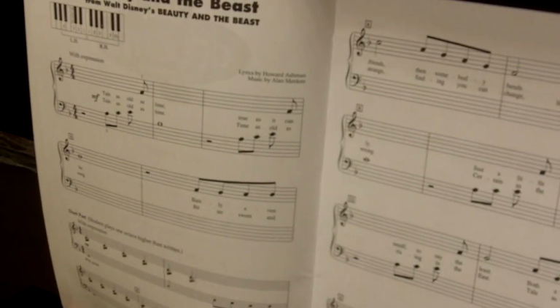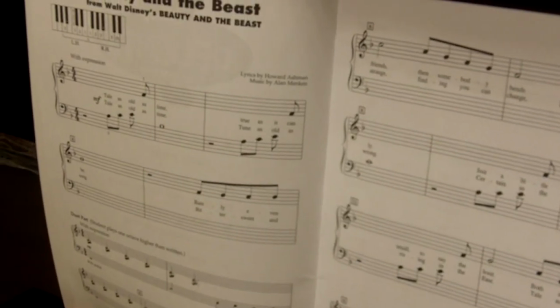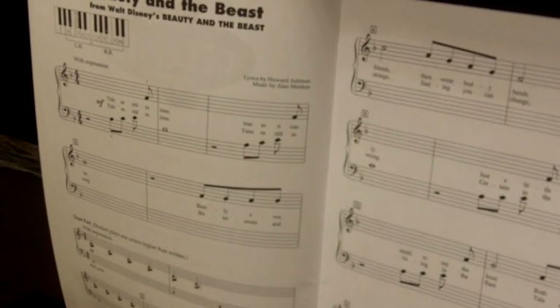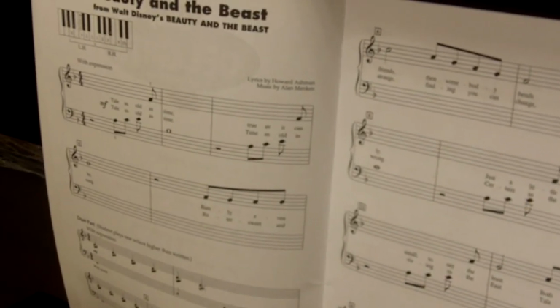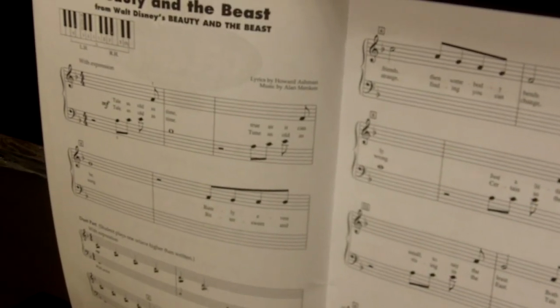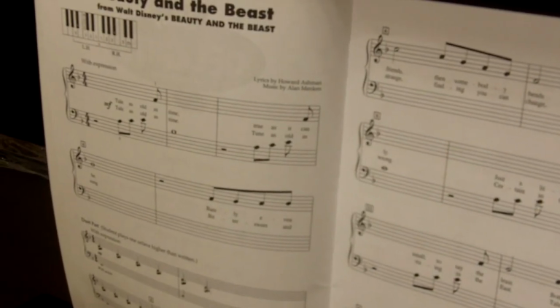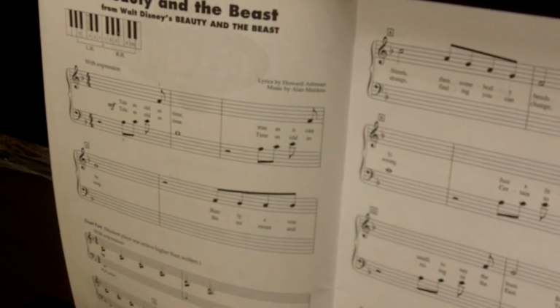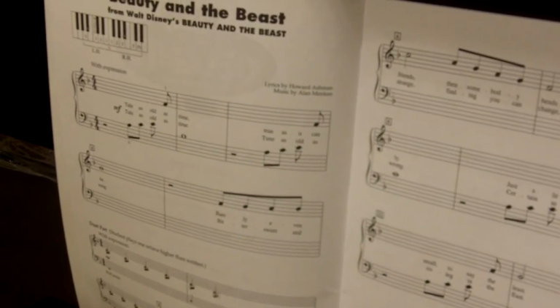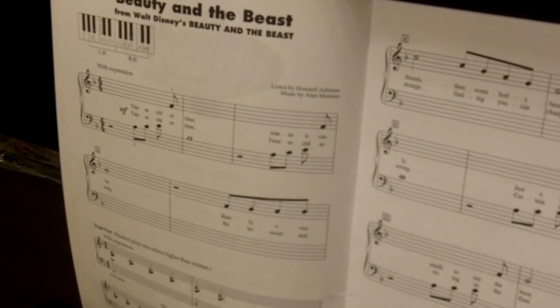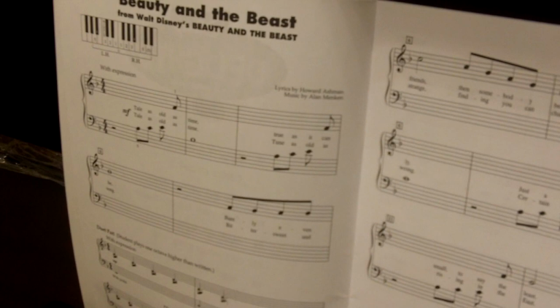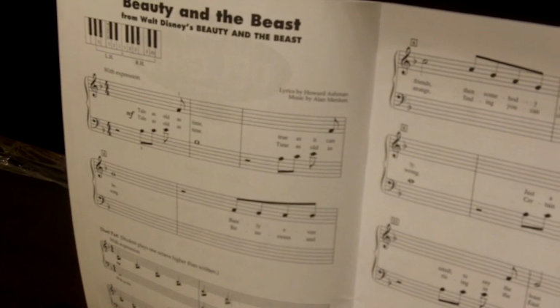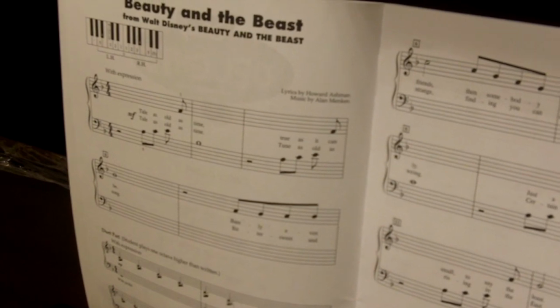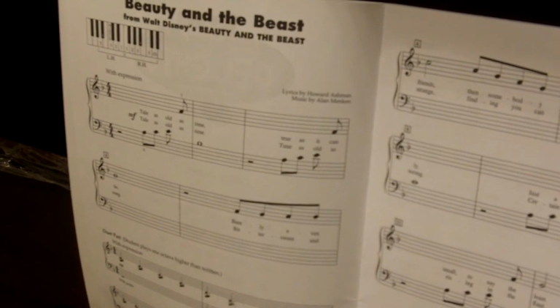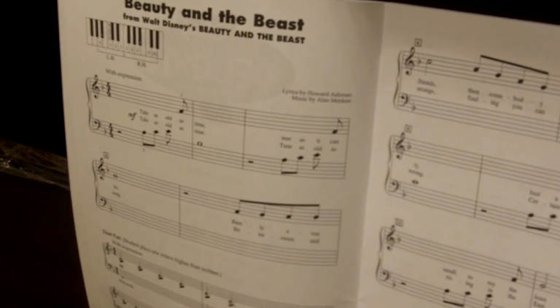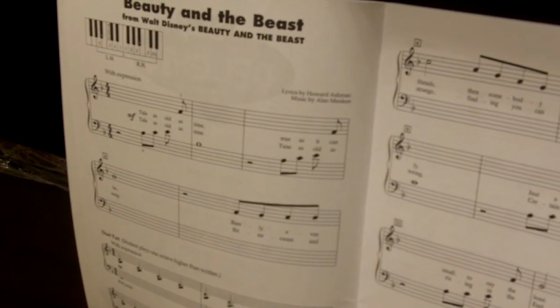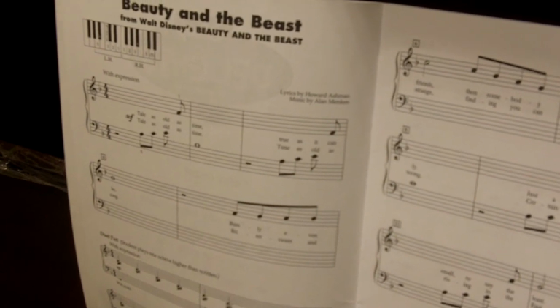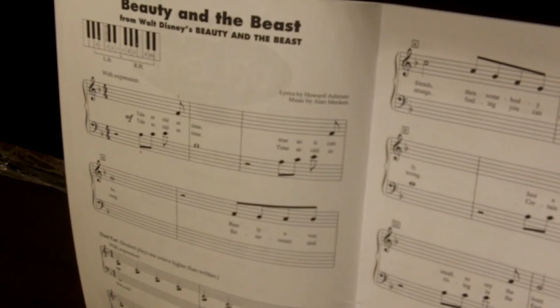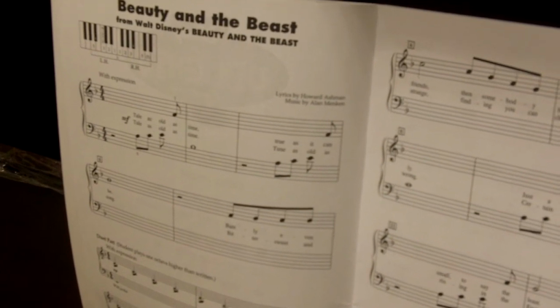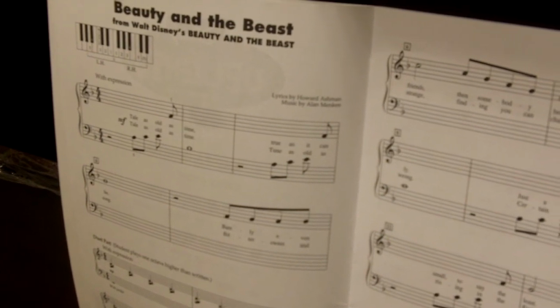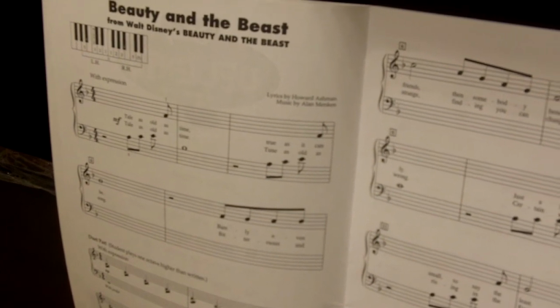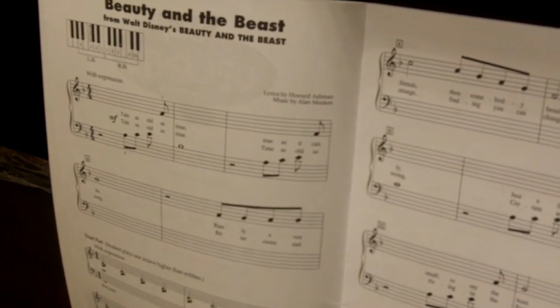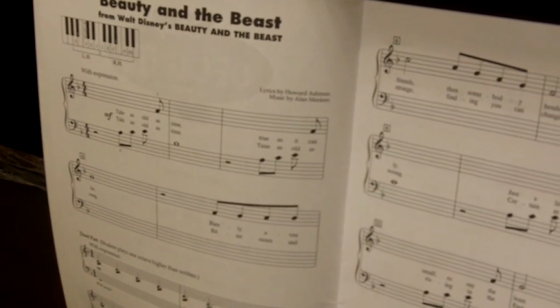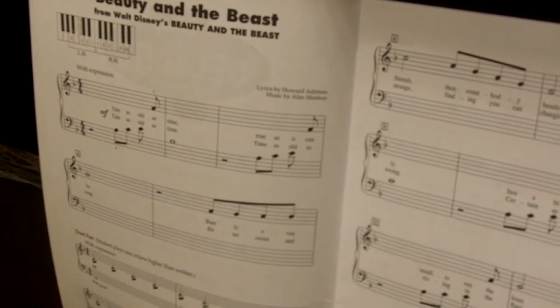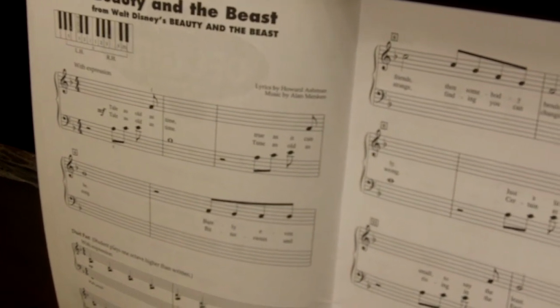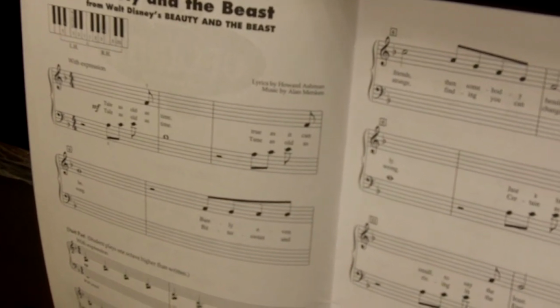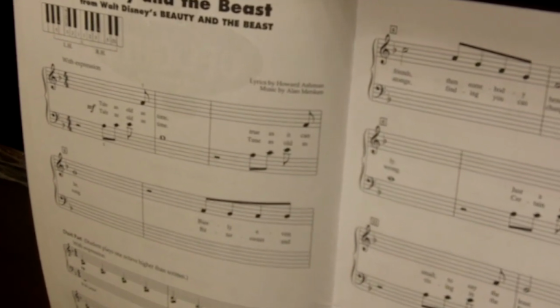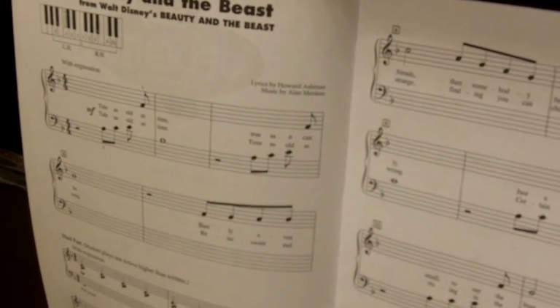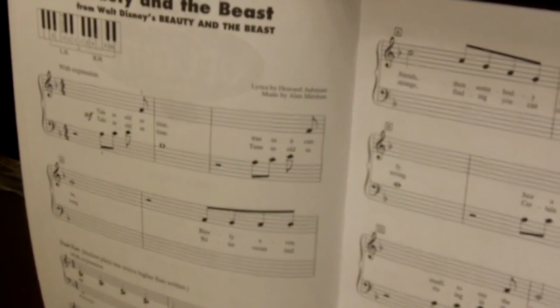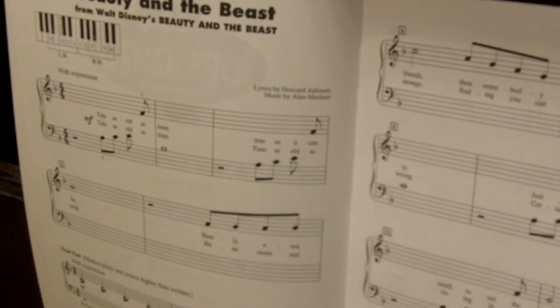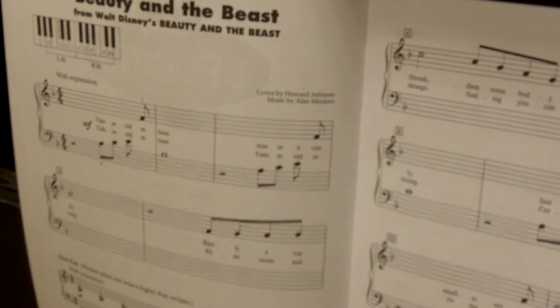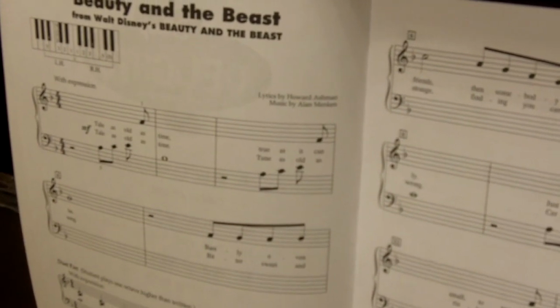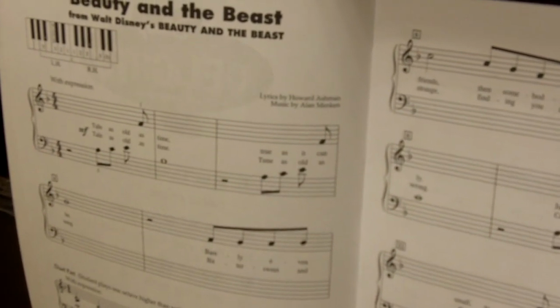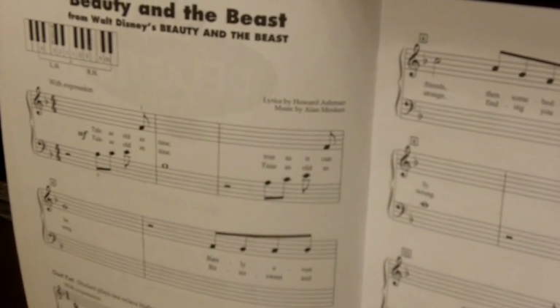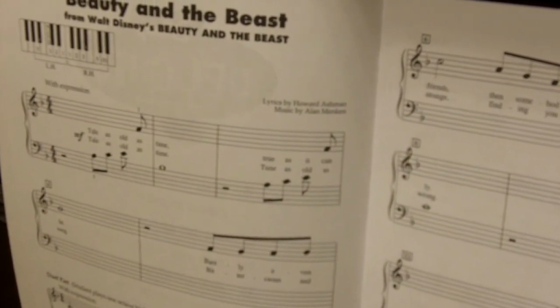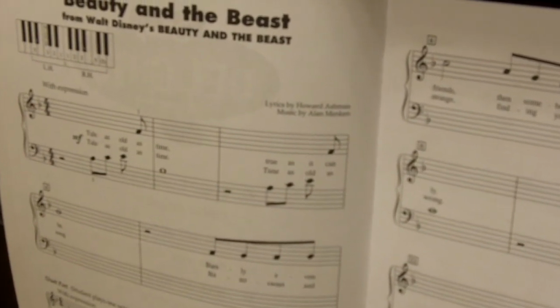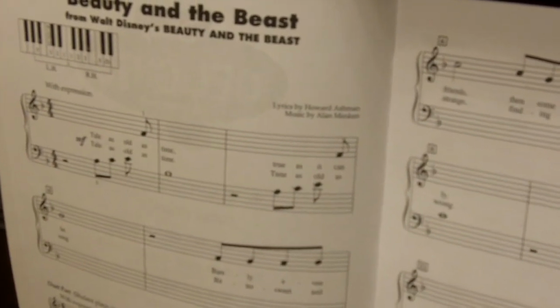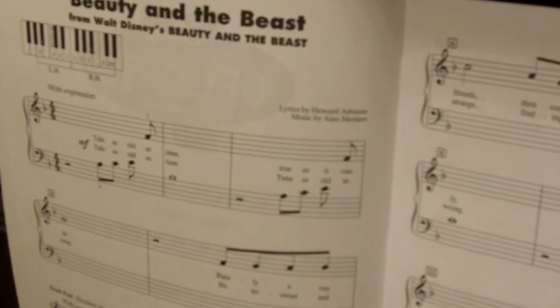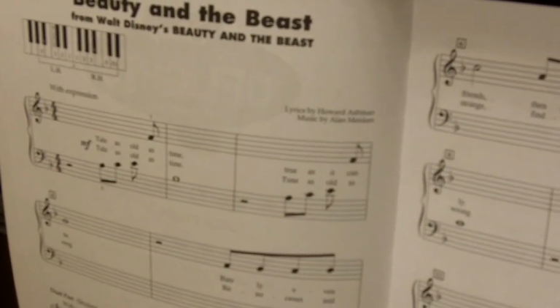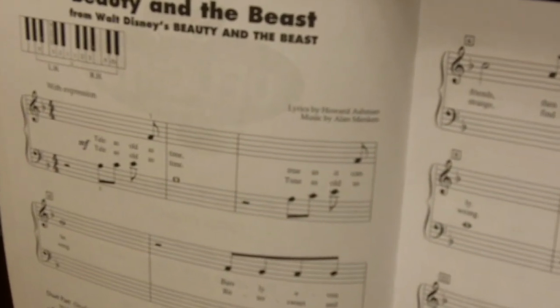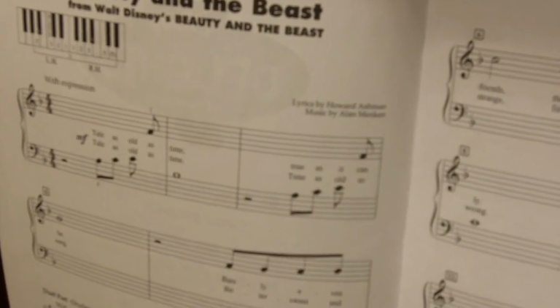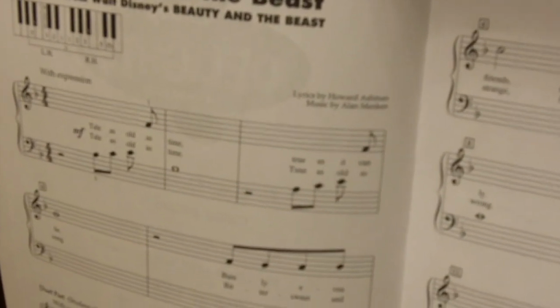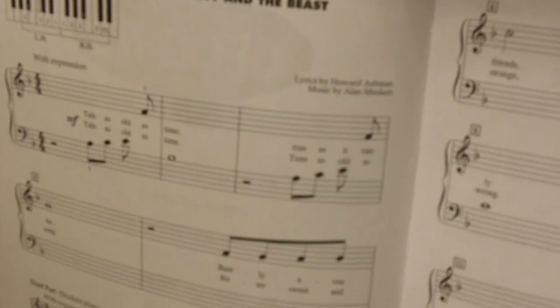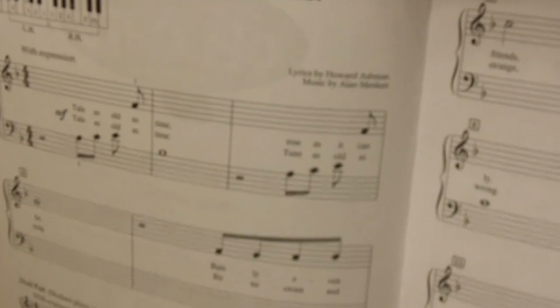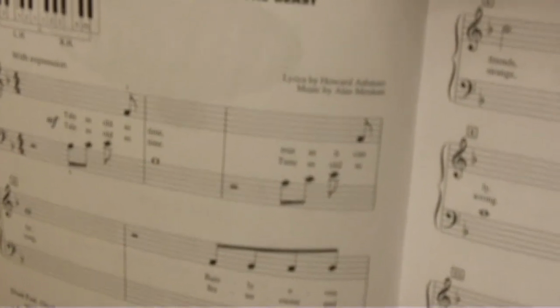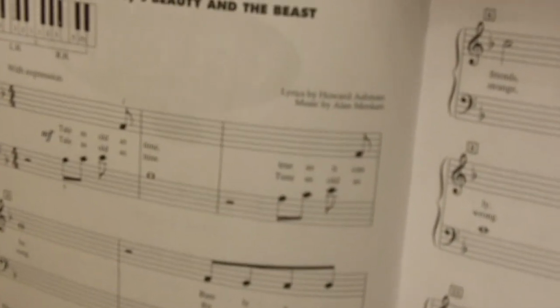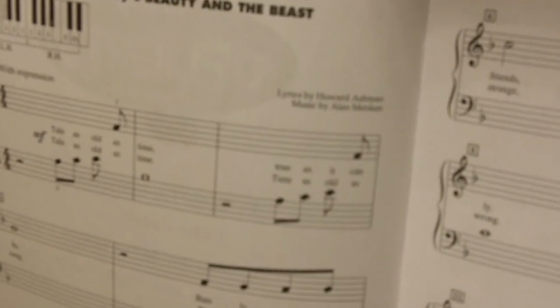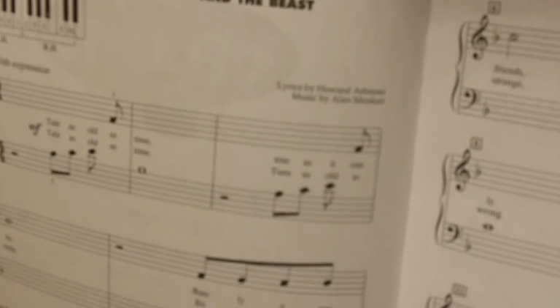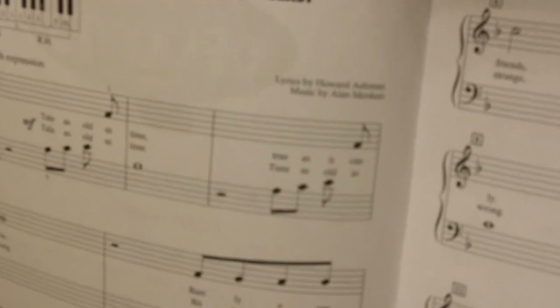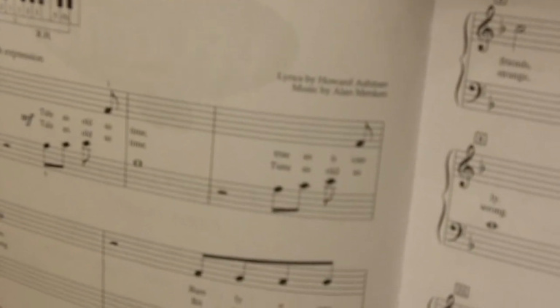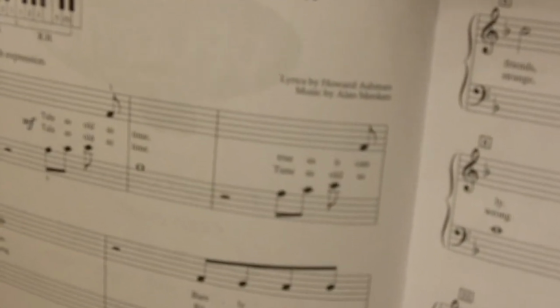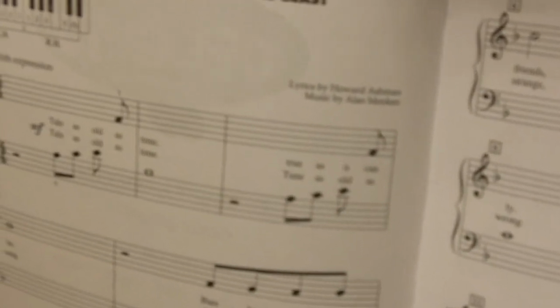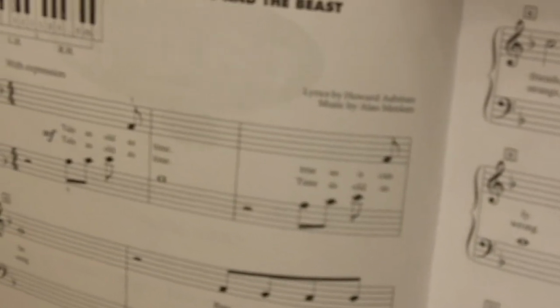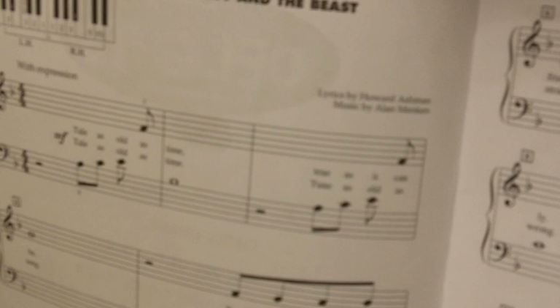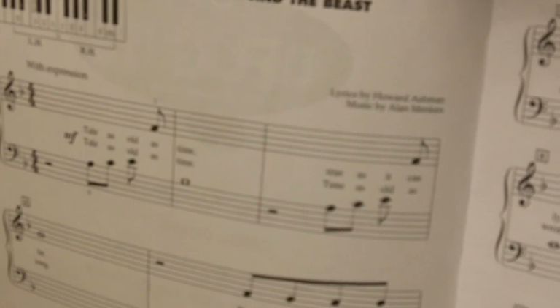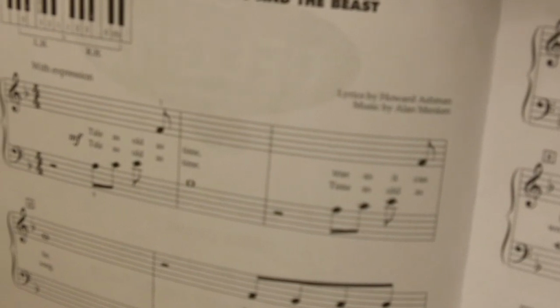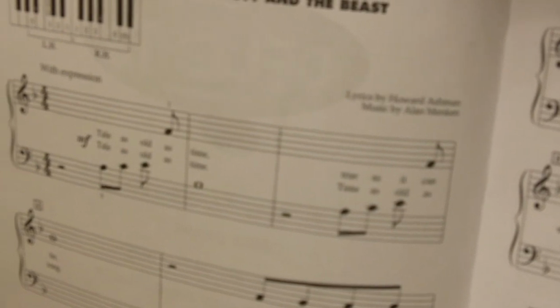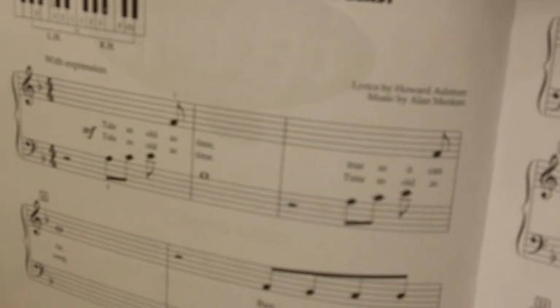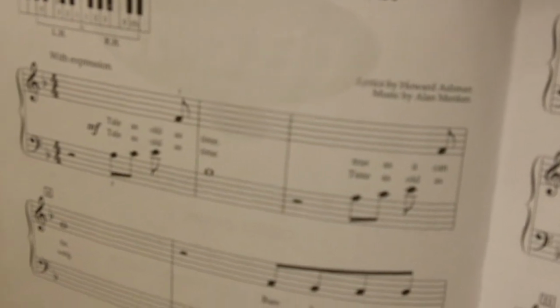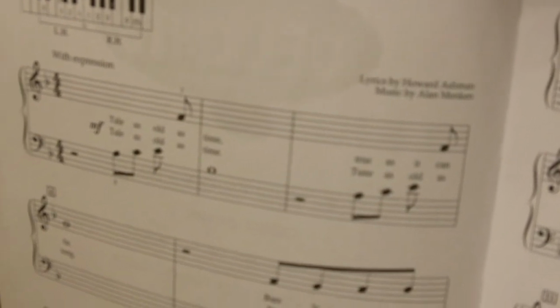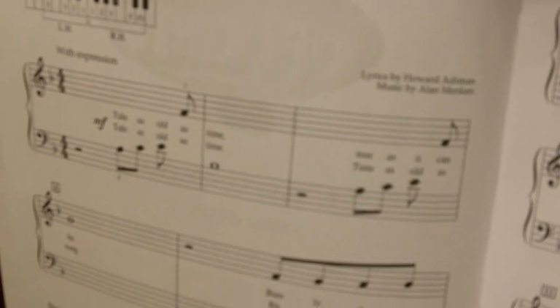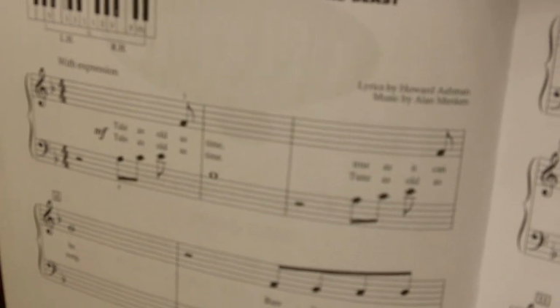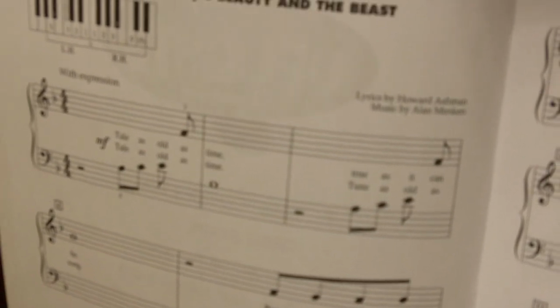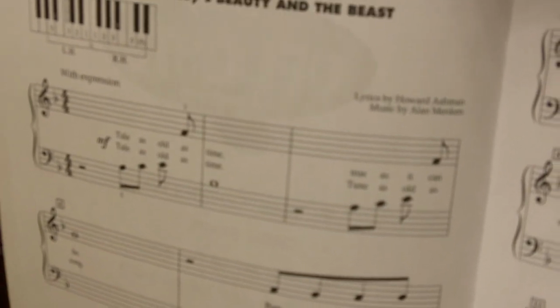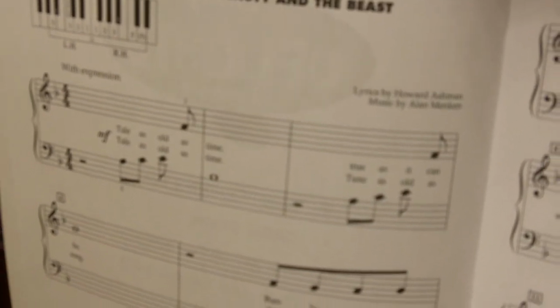Five finger: mostly children's songs available, student plays with right hand only, keys of C, F, or G major.